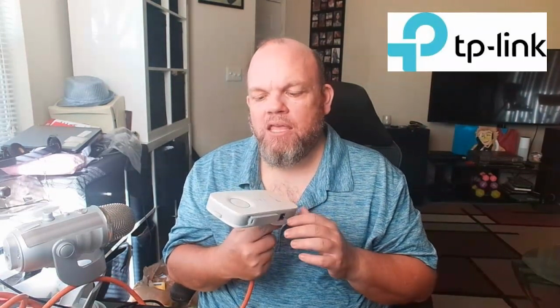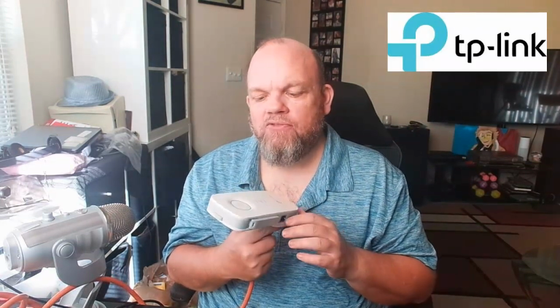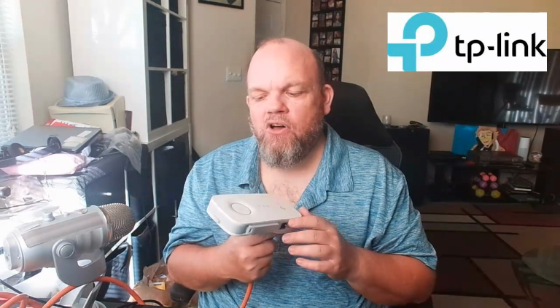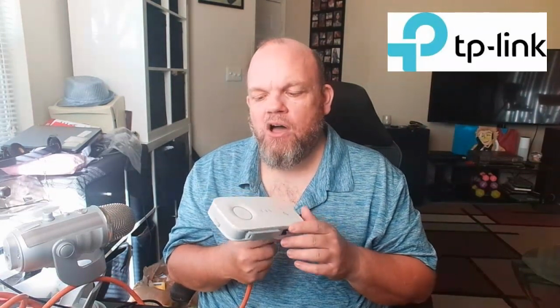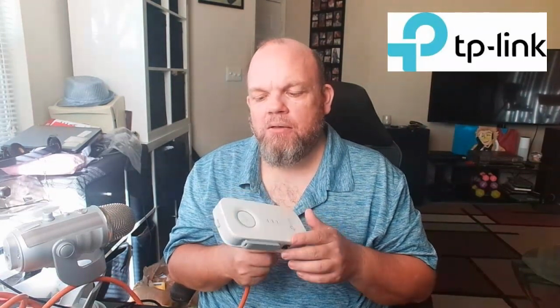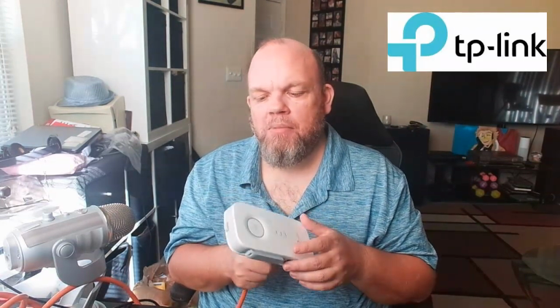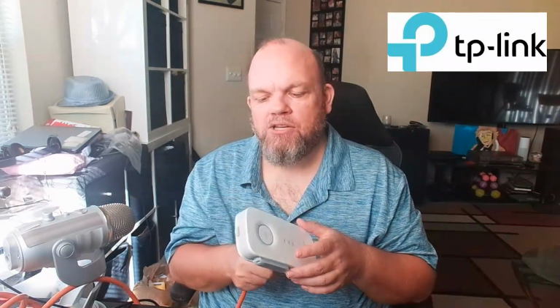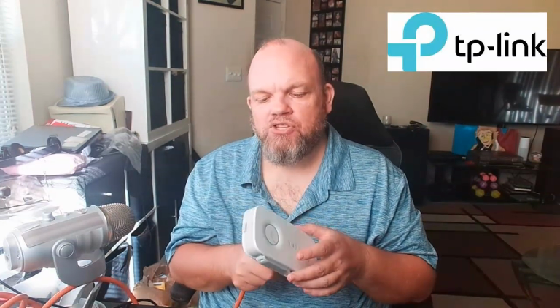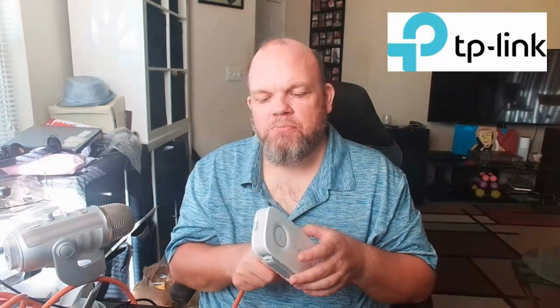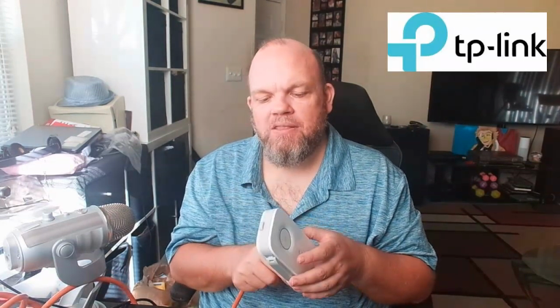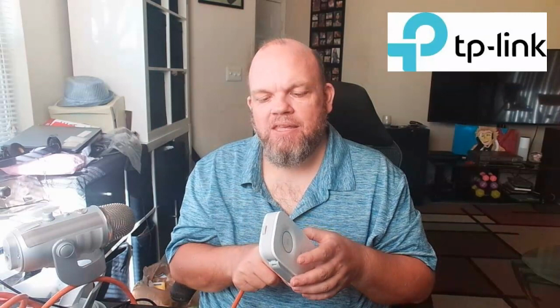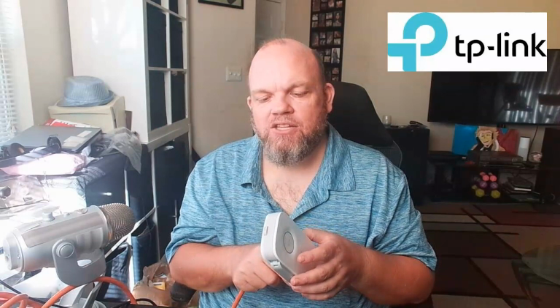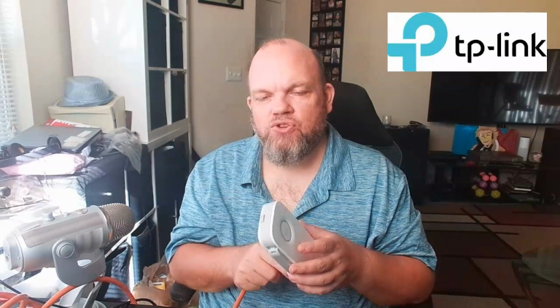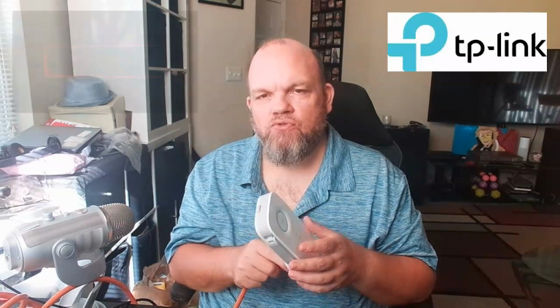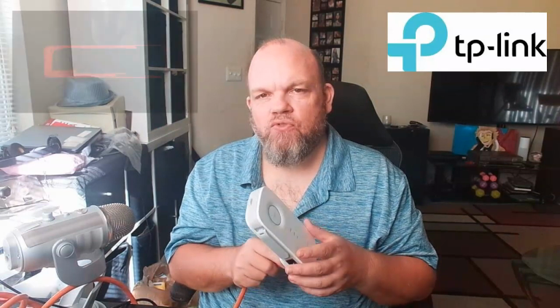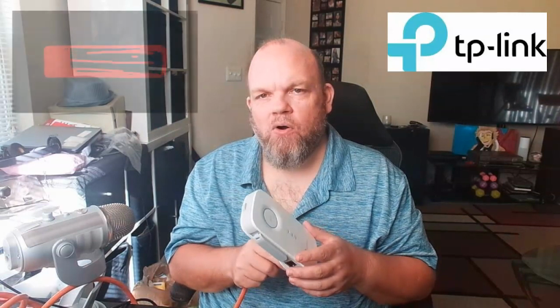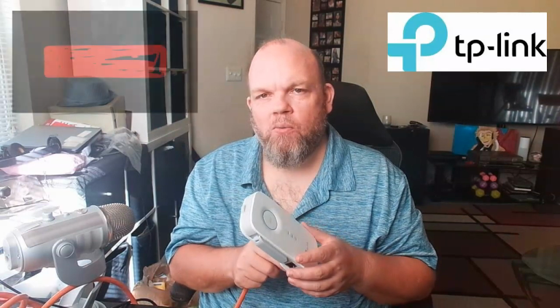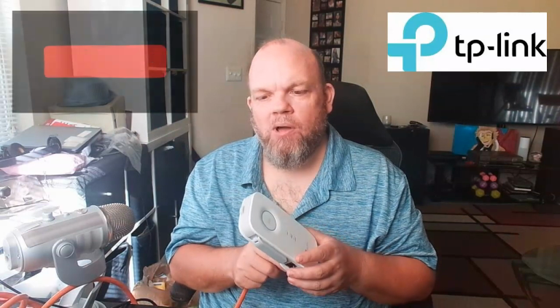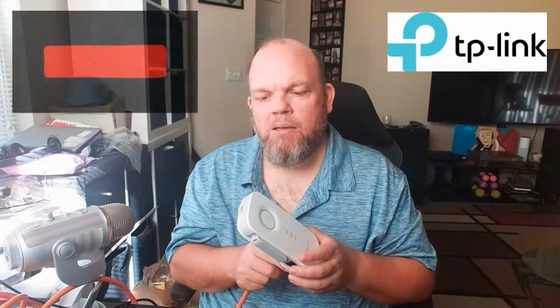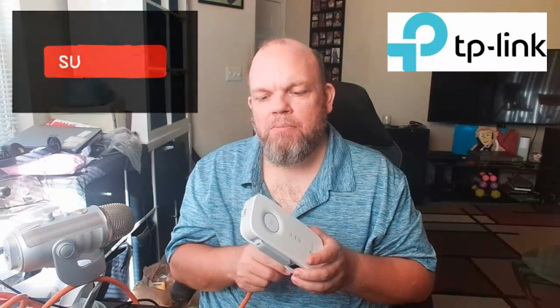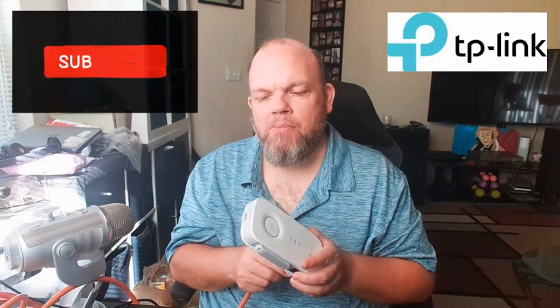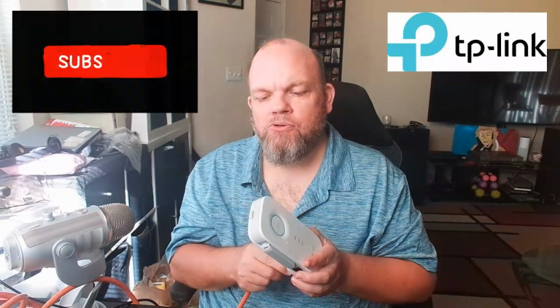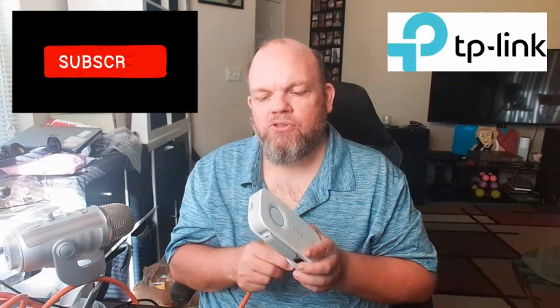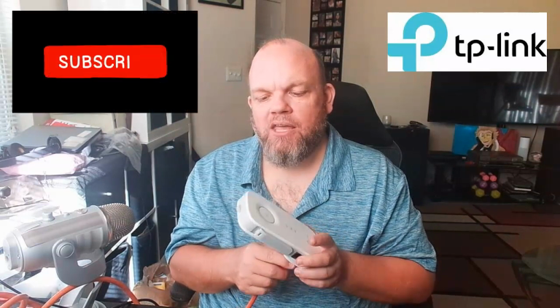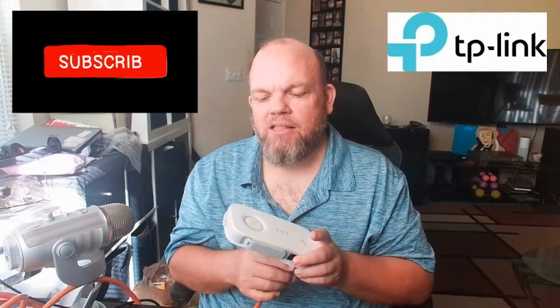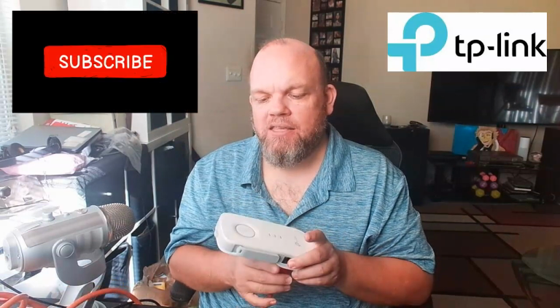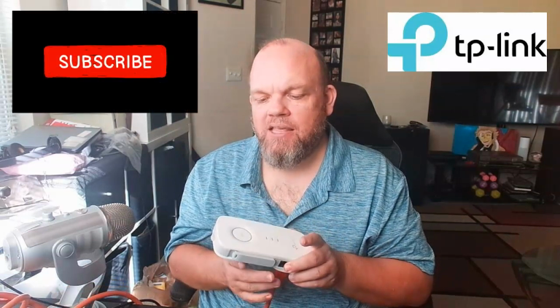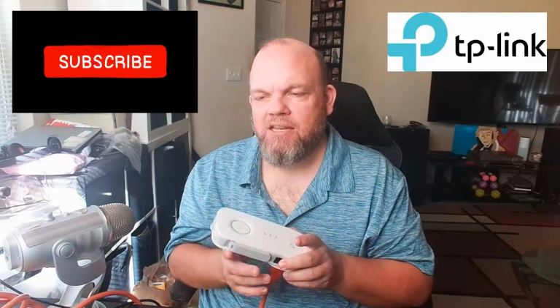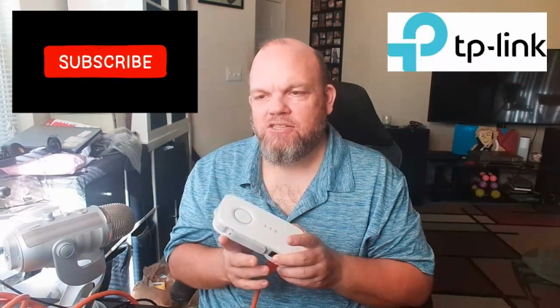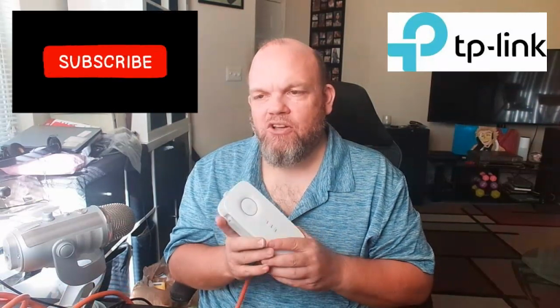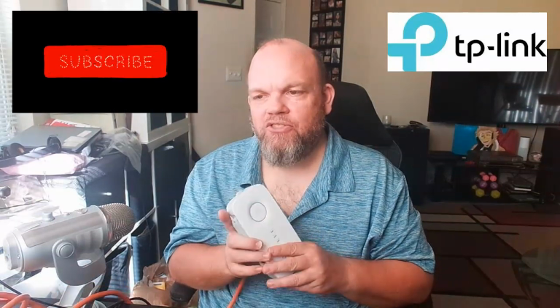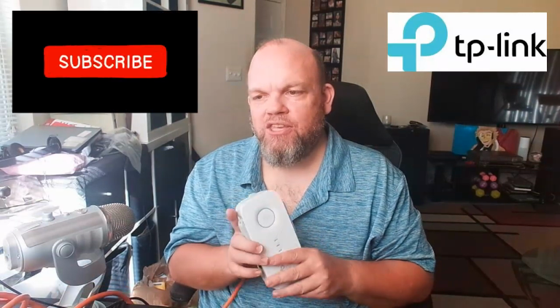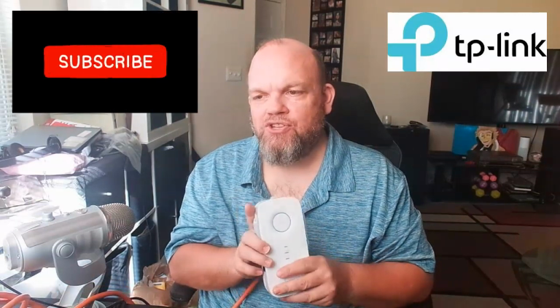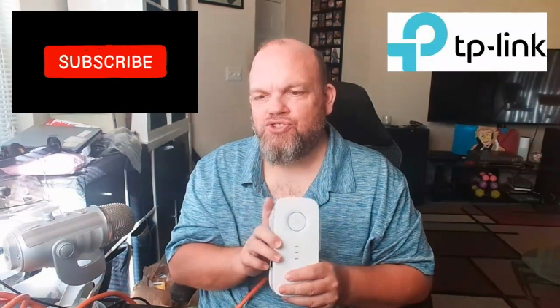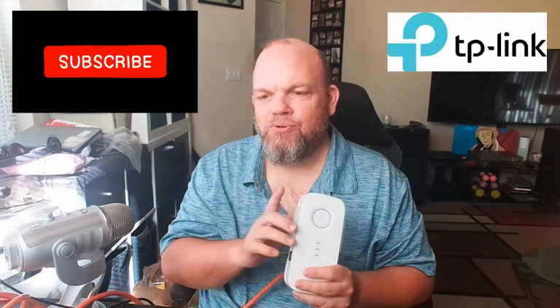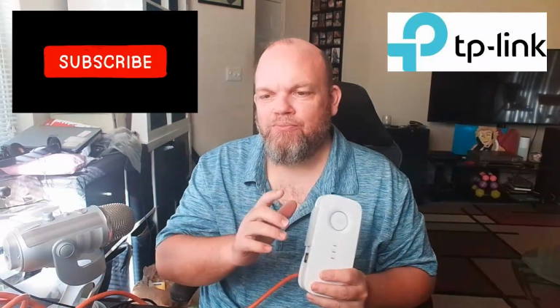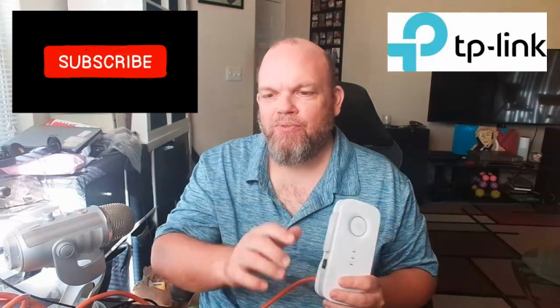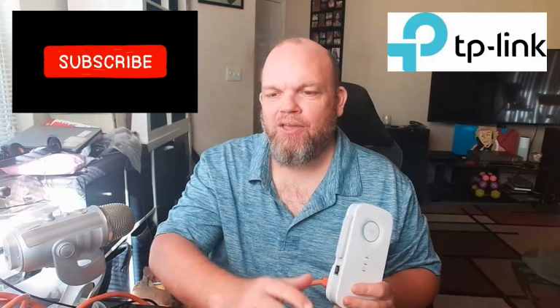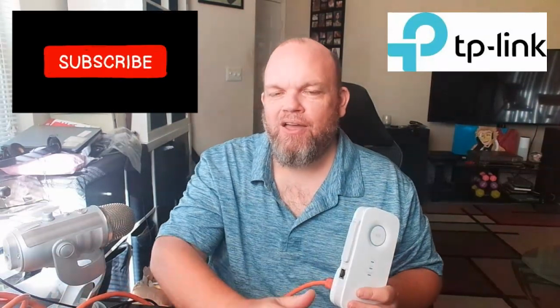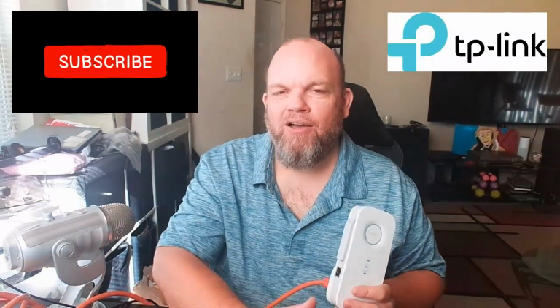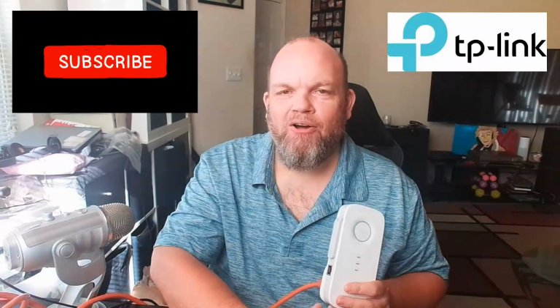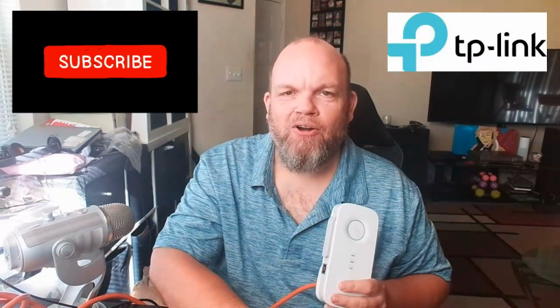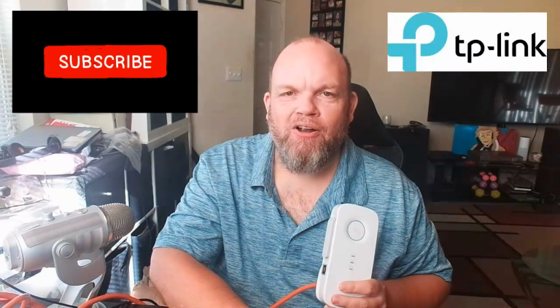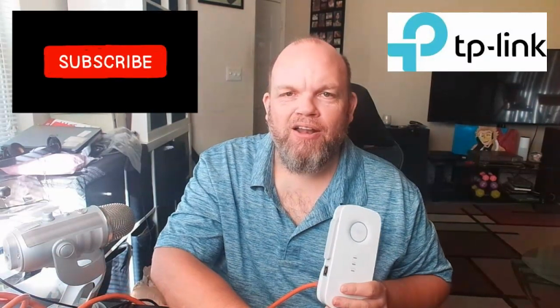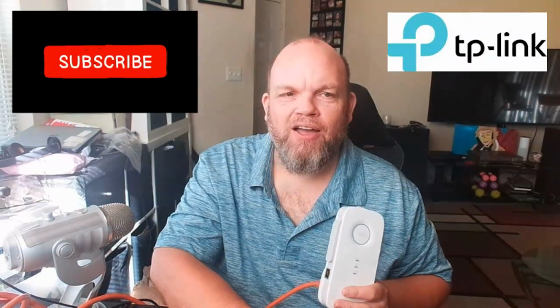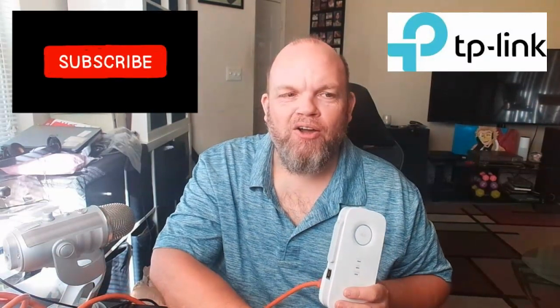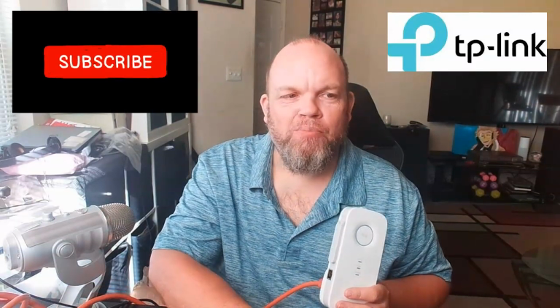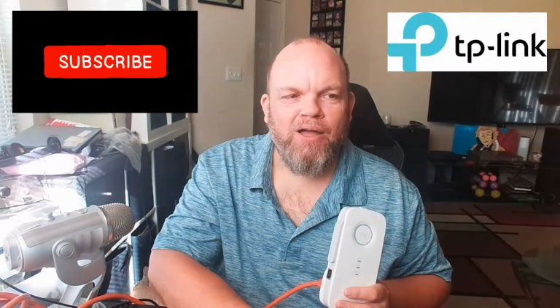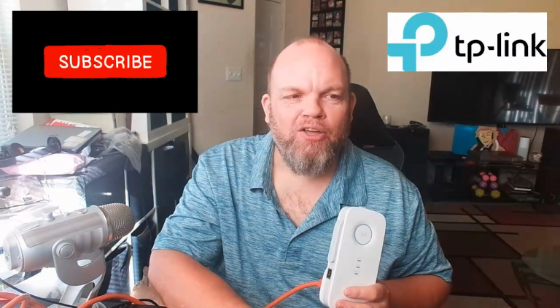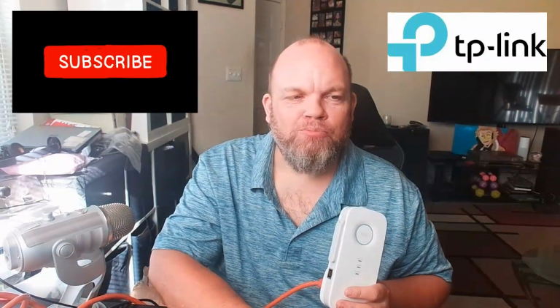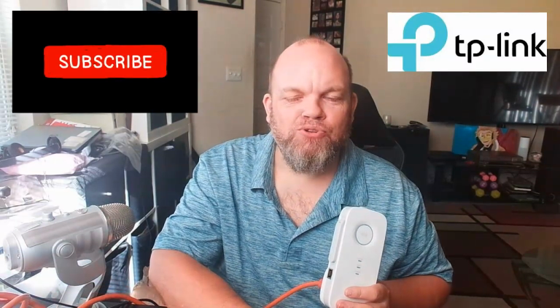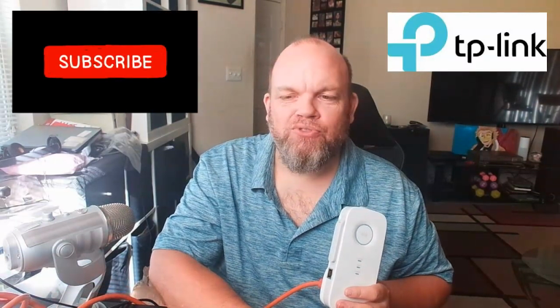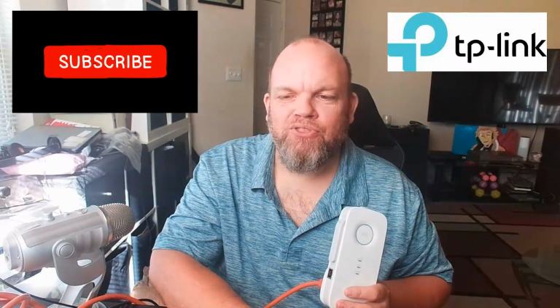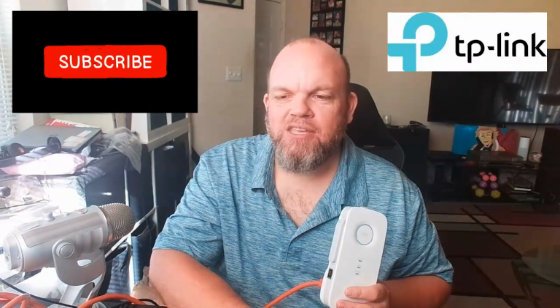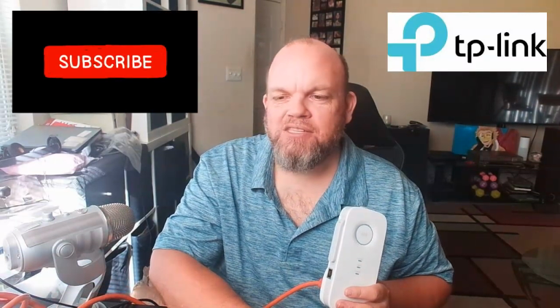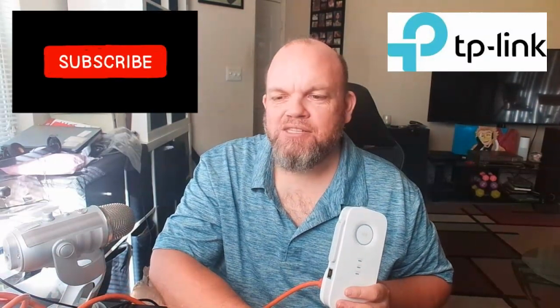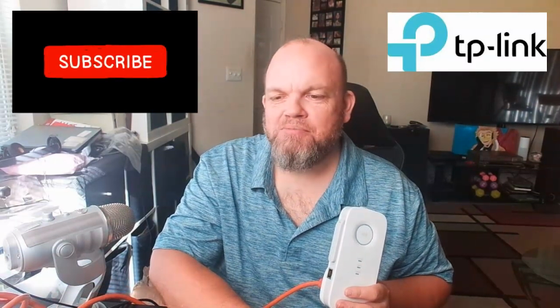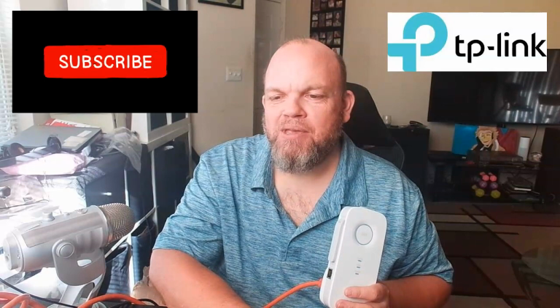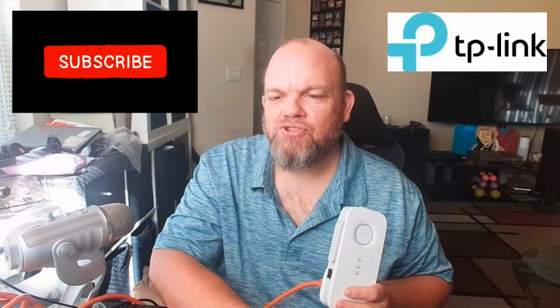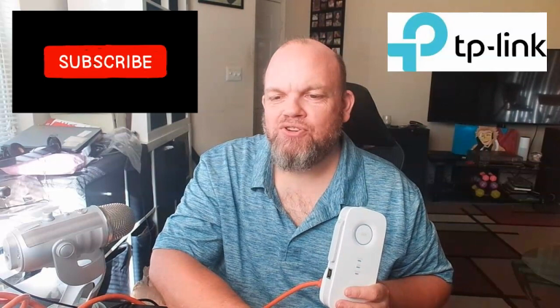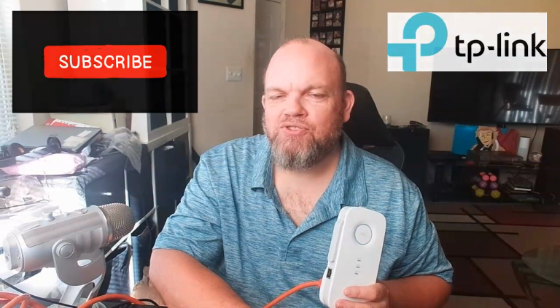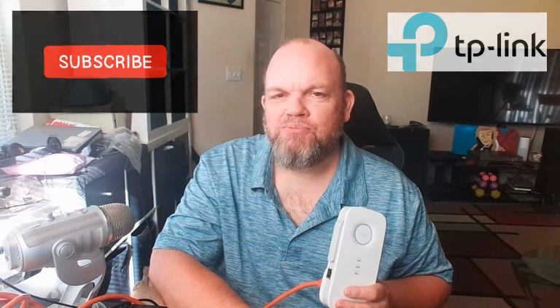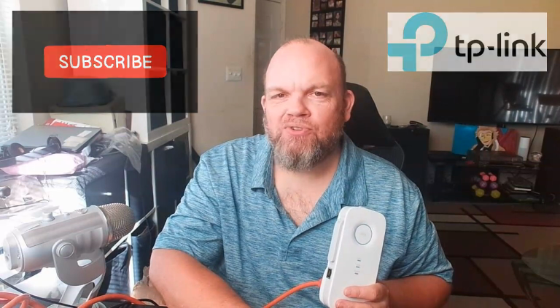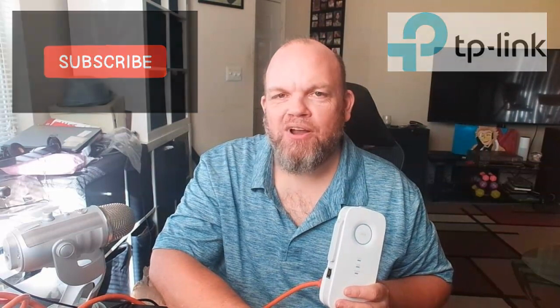If it doesn't pair from that location, it might just mean it's too far away — but most likely that is not the issue. I hope this helped you. Make sure you subscribe.